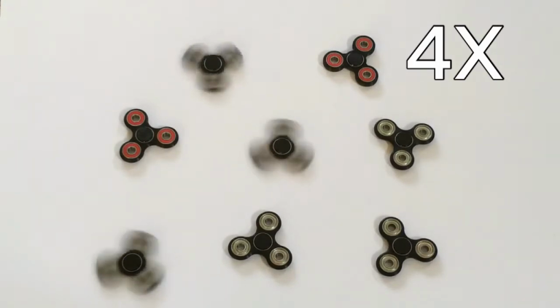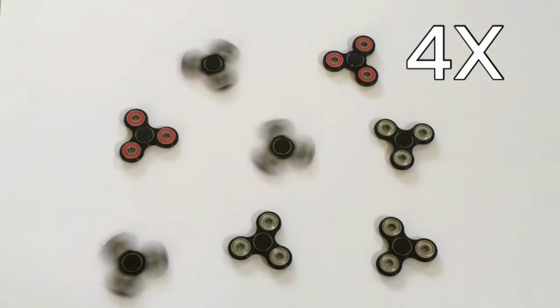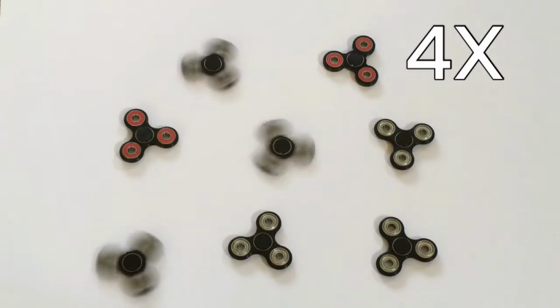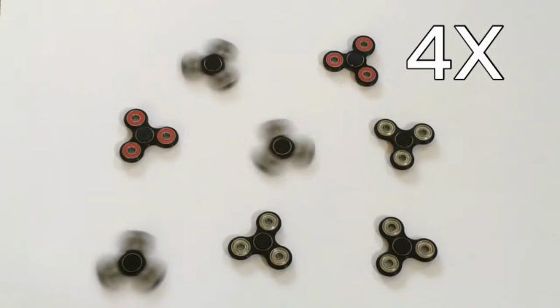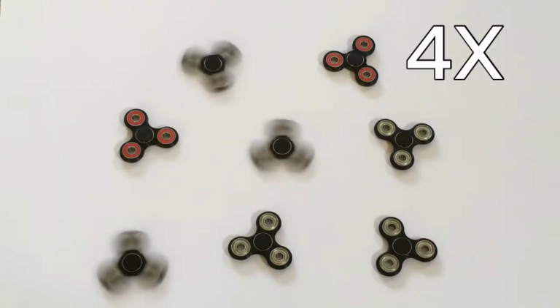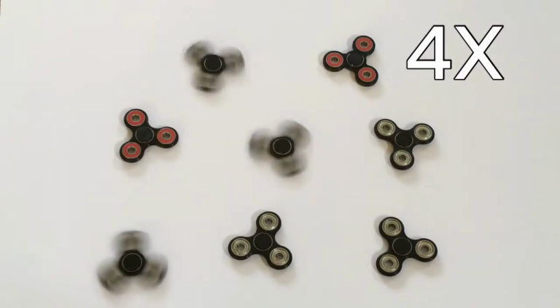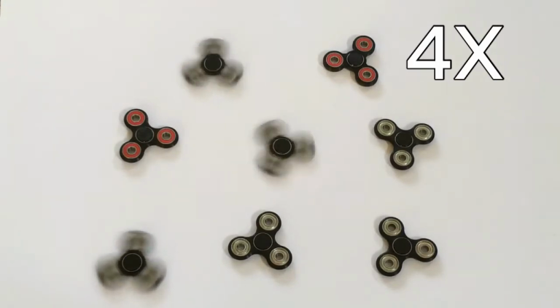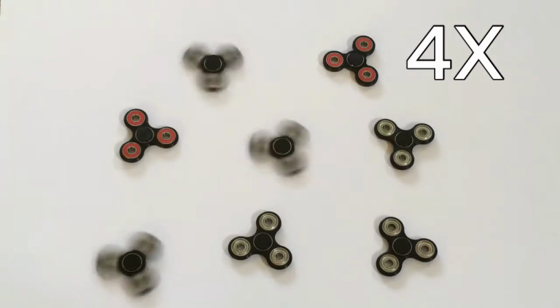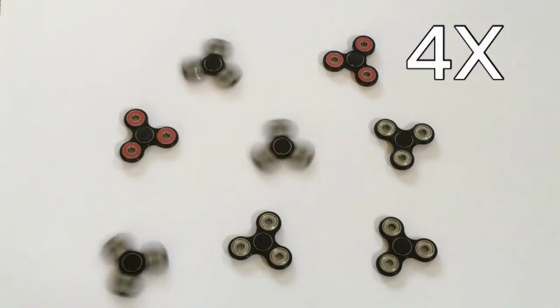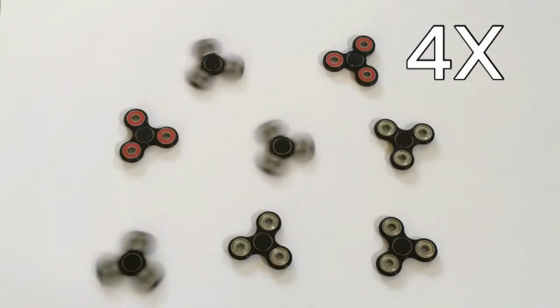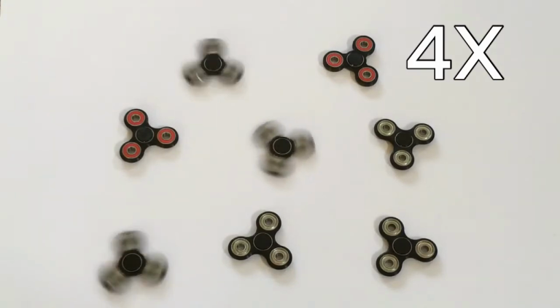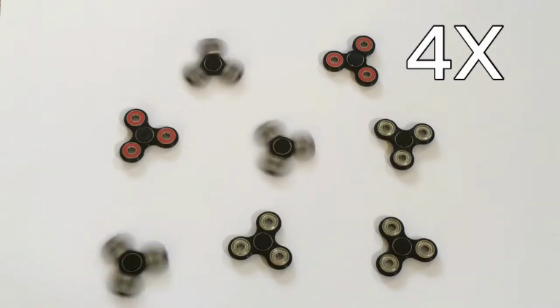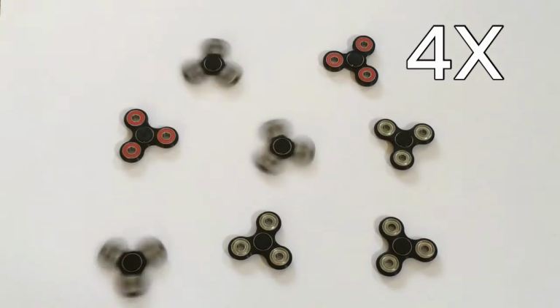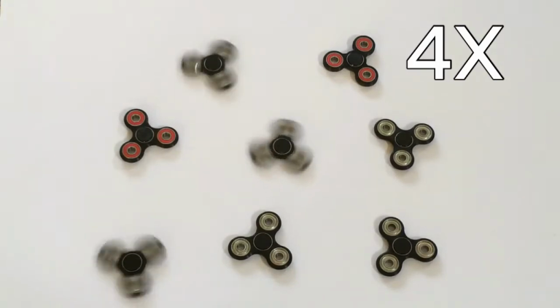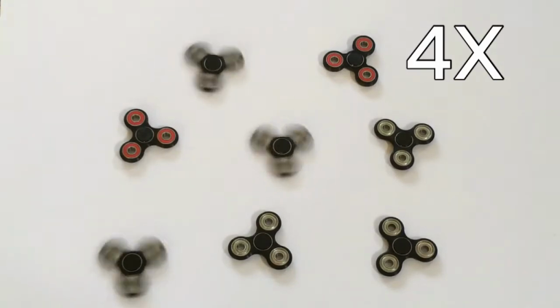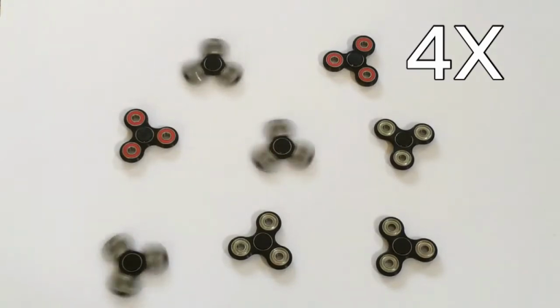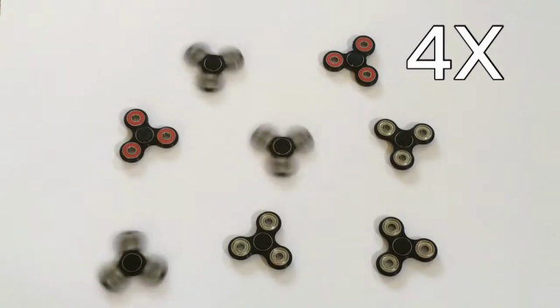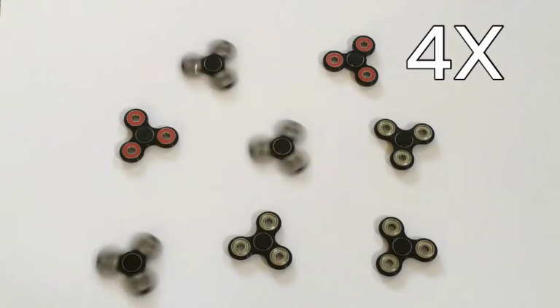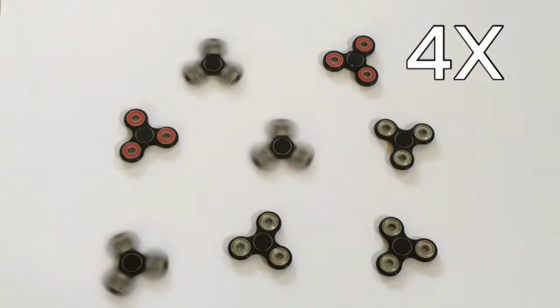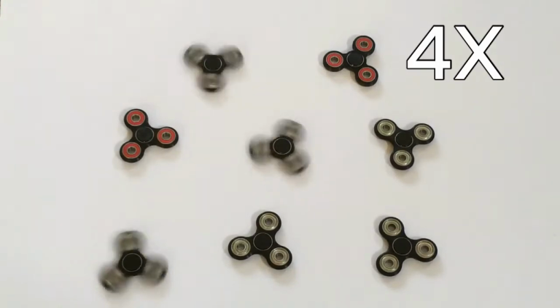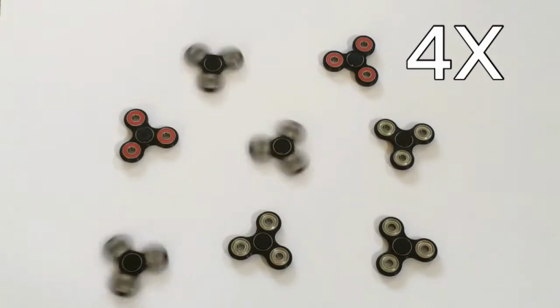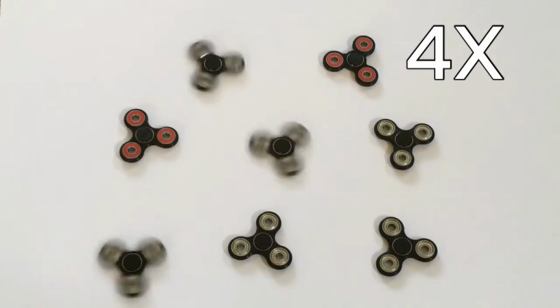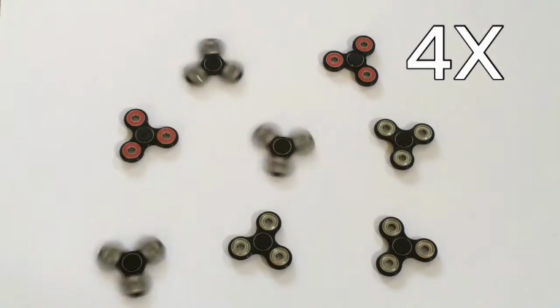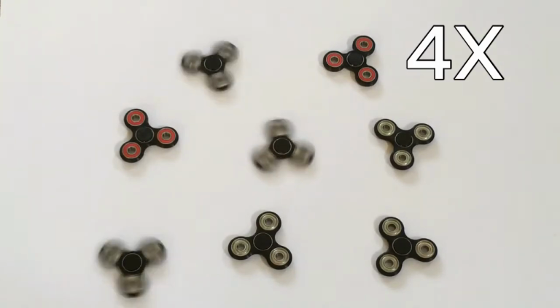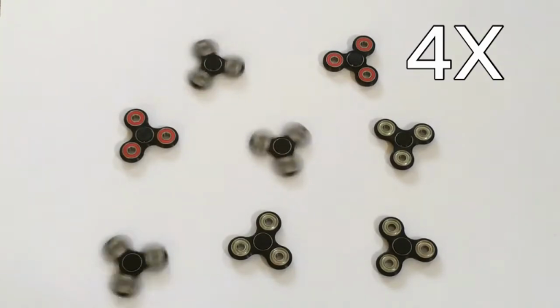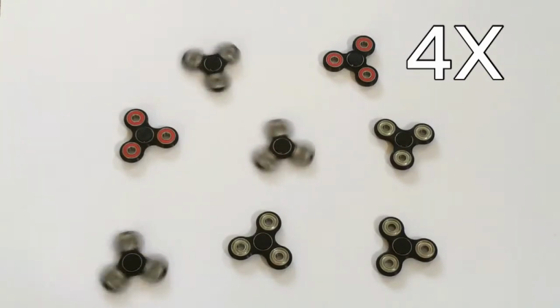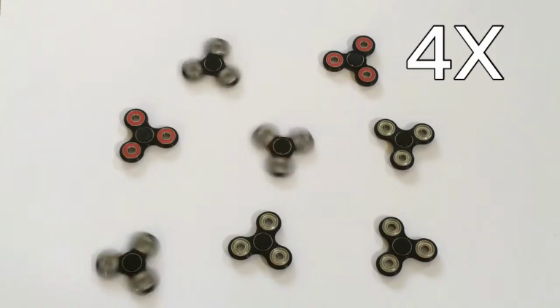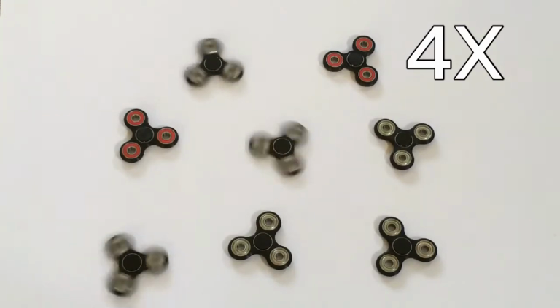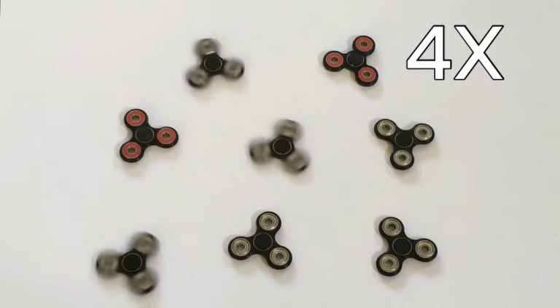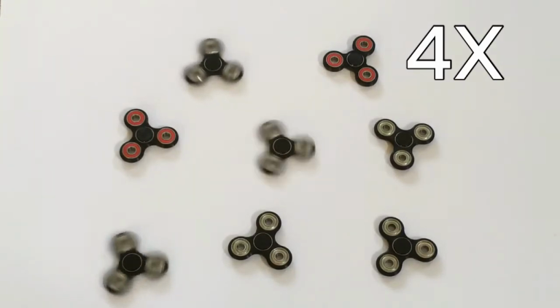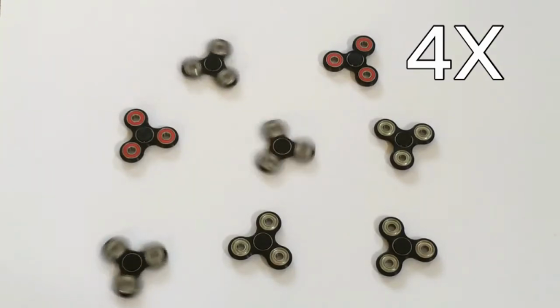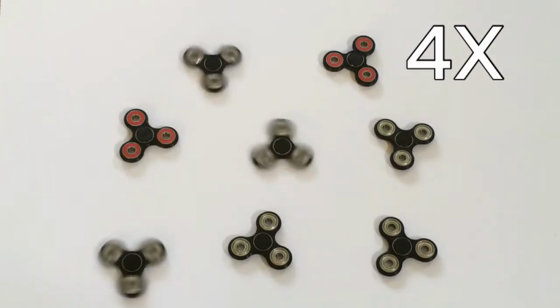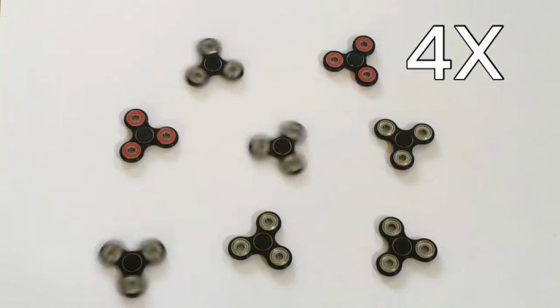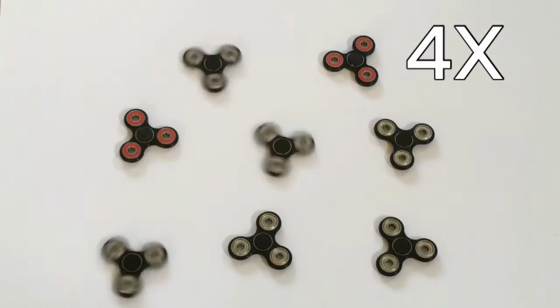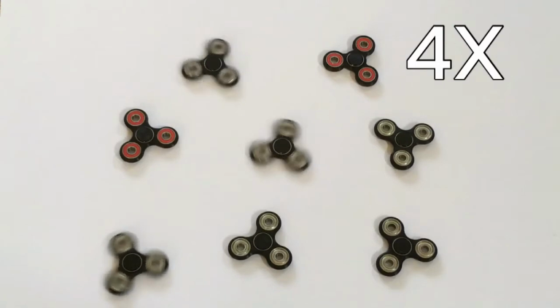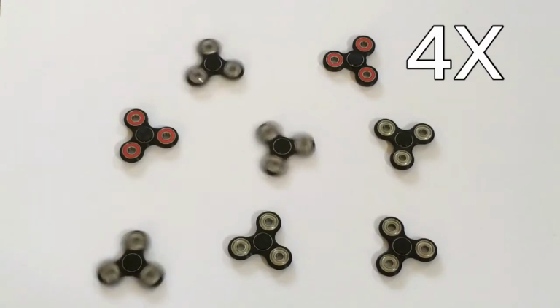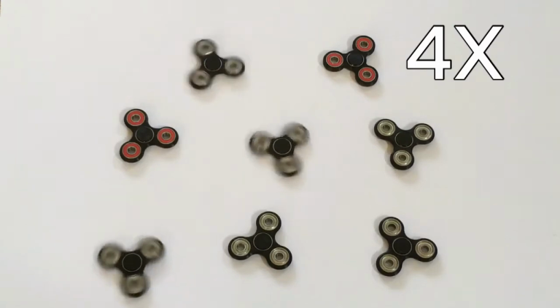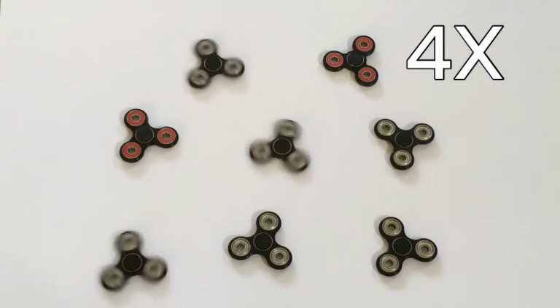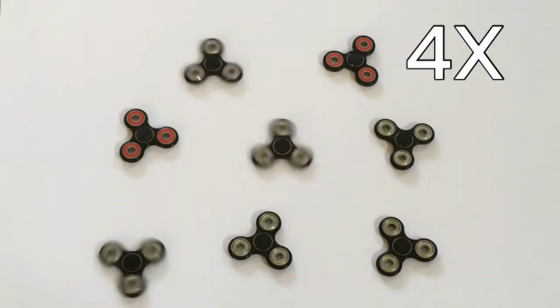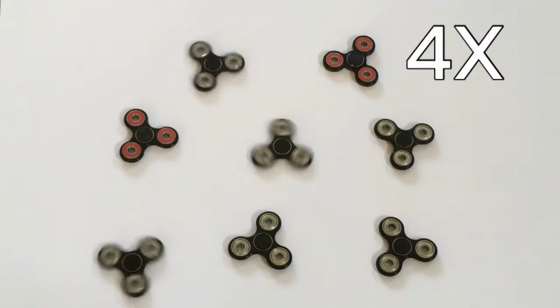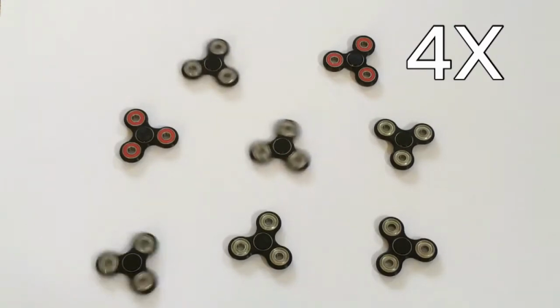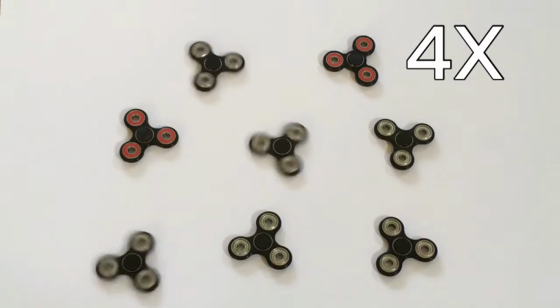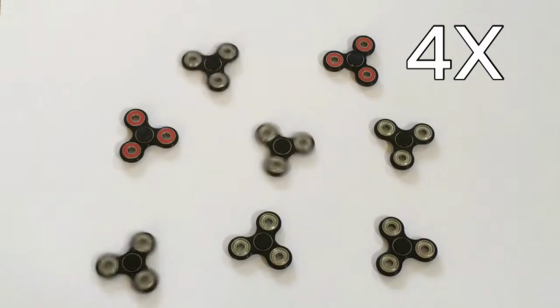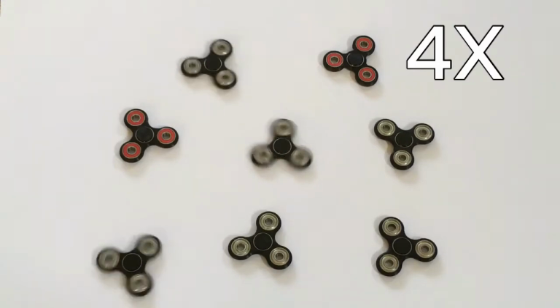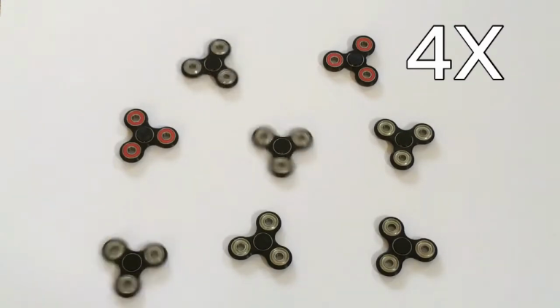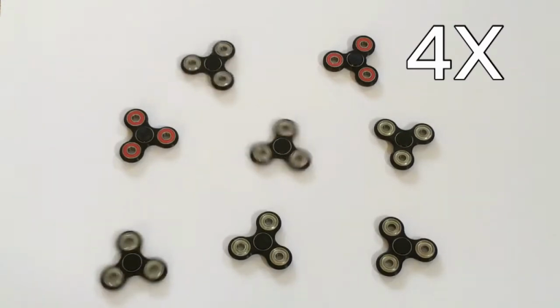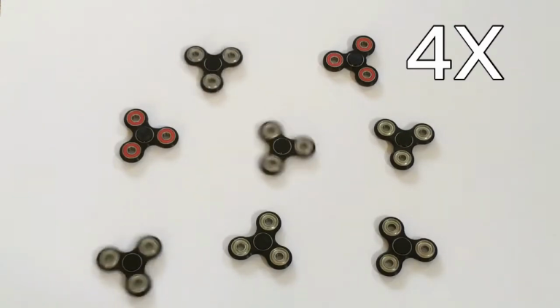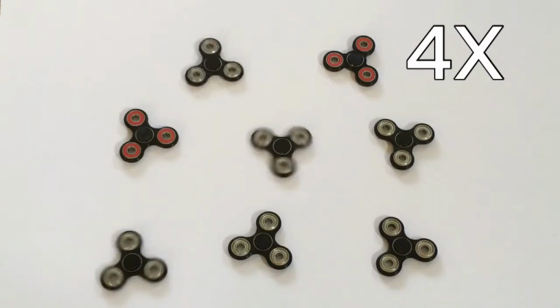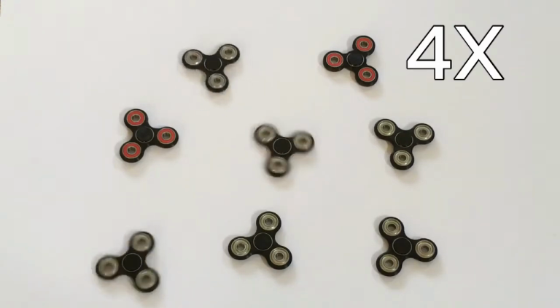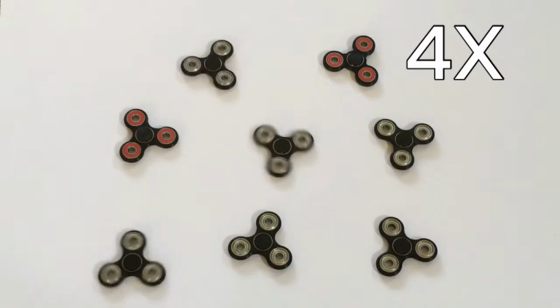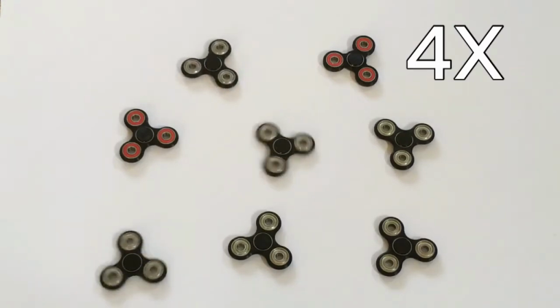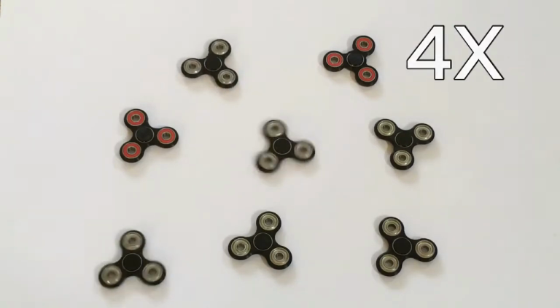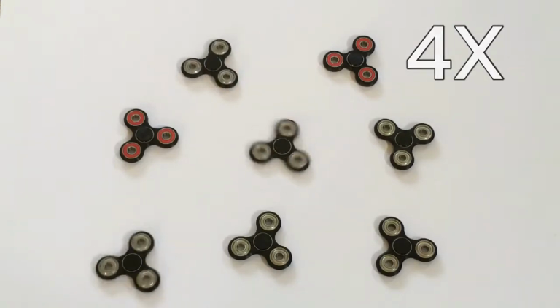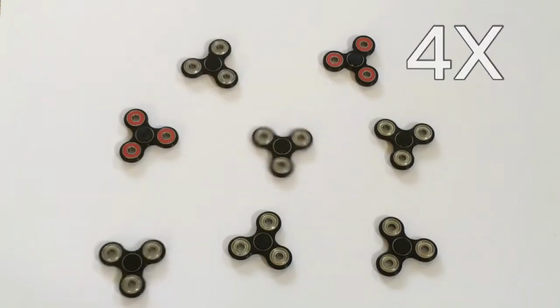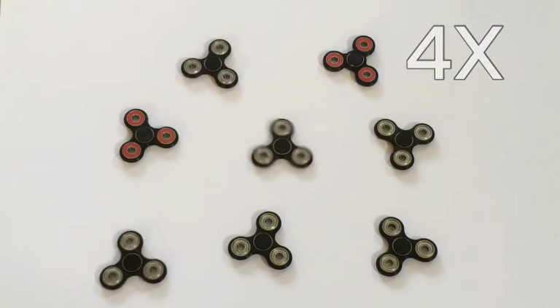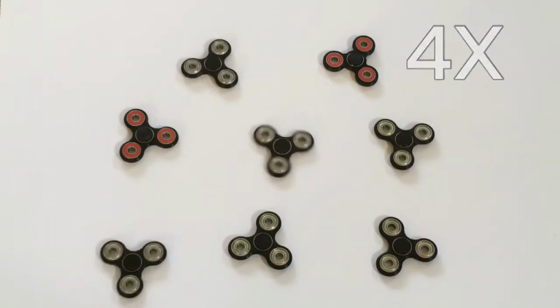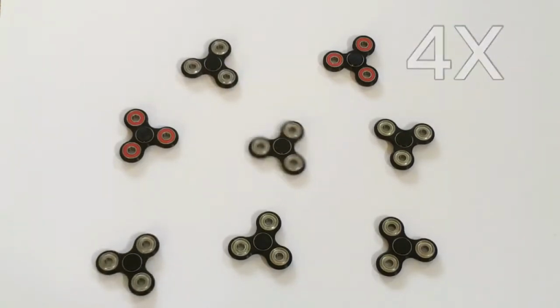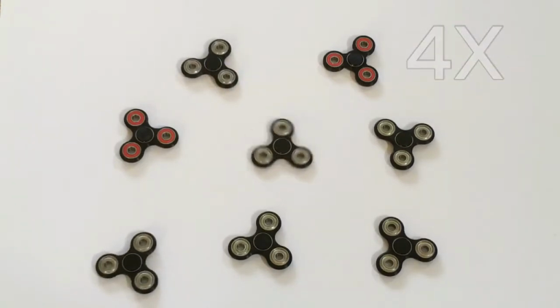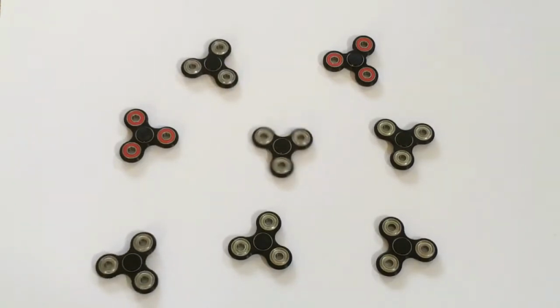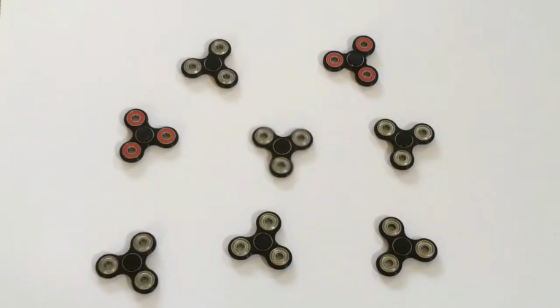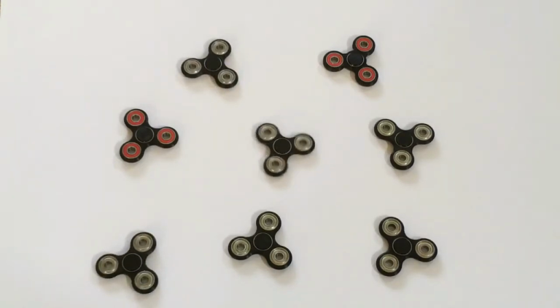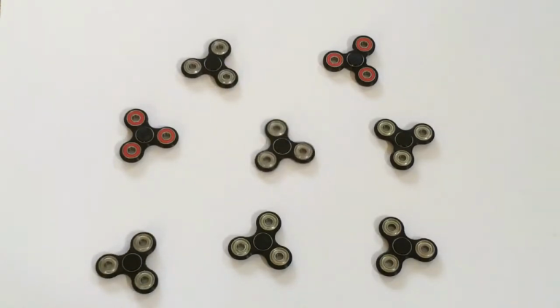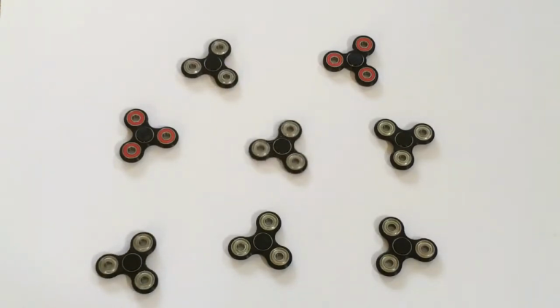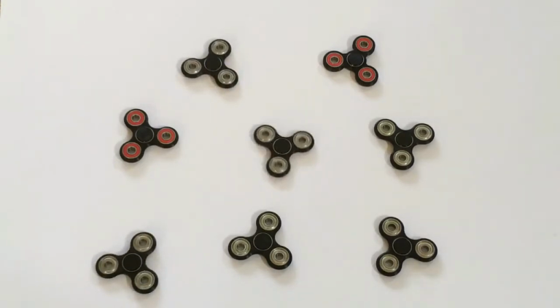For the three spinners that went way longer than the rest, I actually soaked their steel ball bearings in acetone for about three hours.